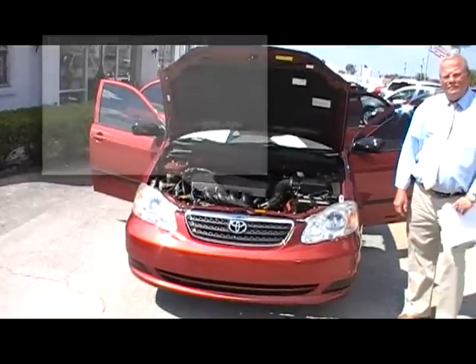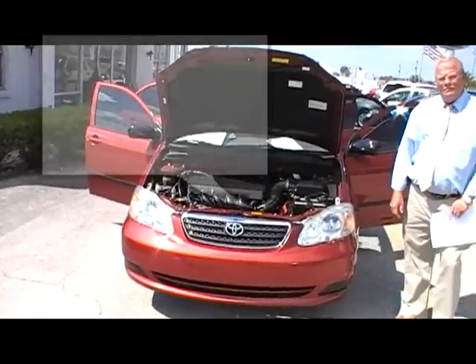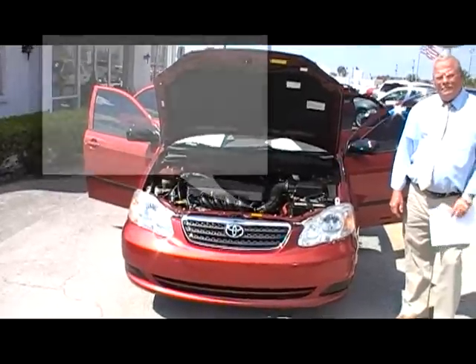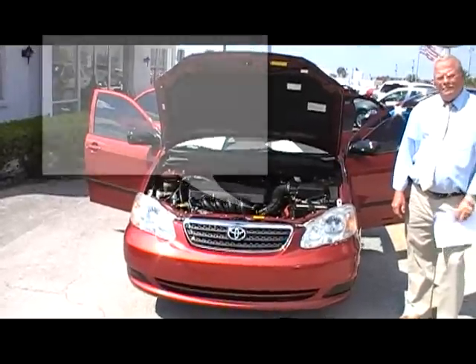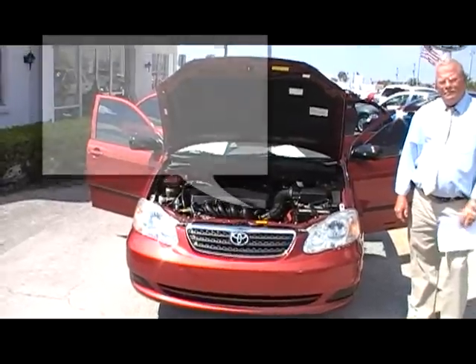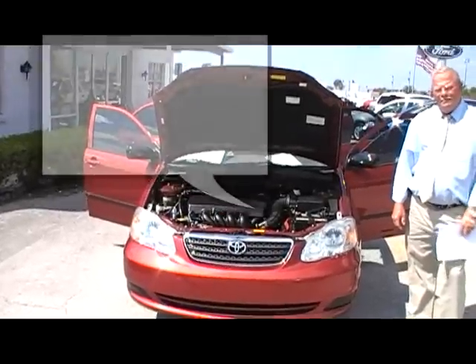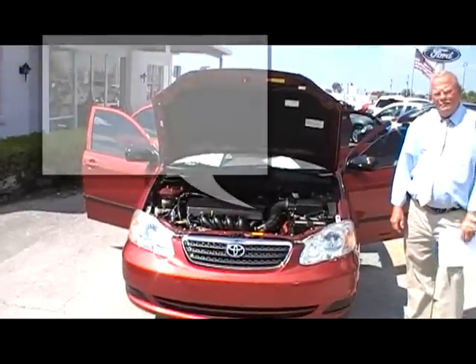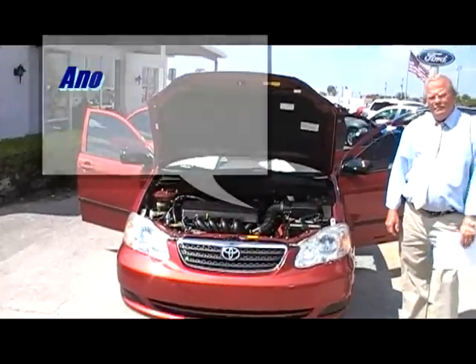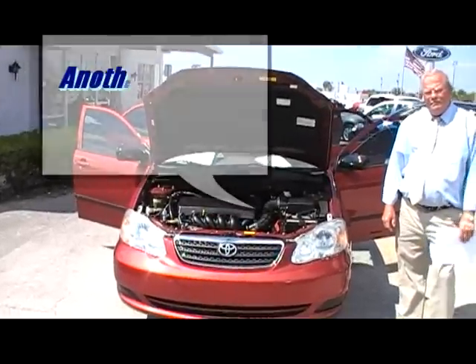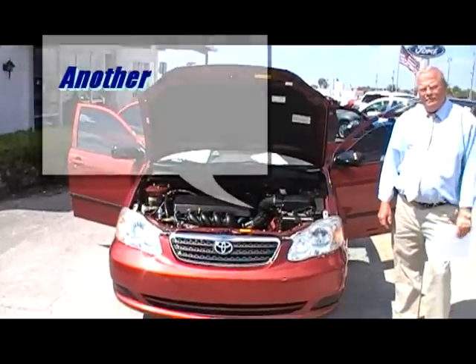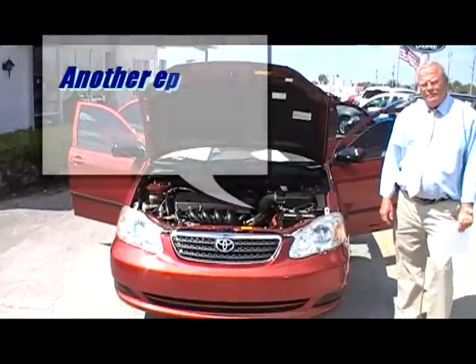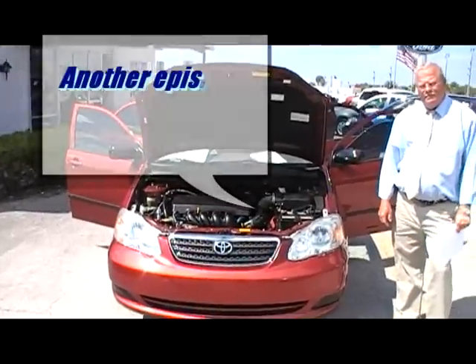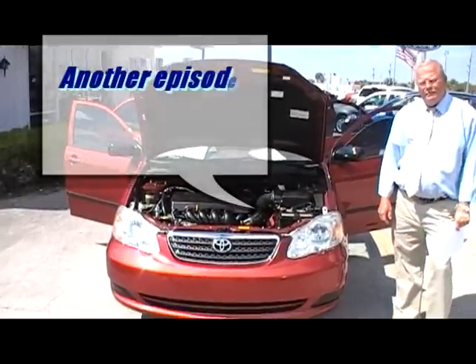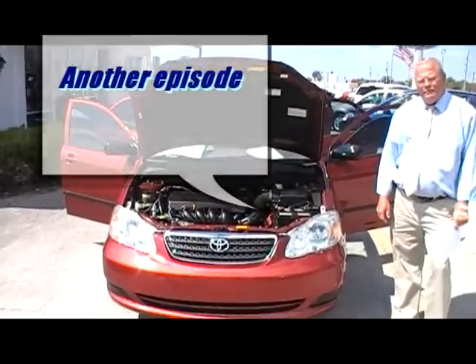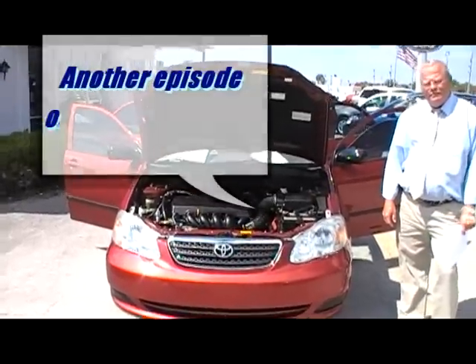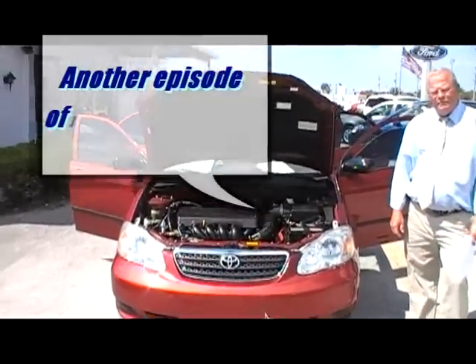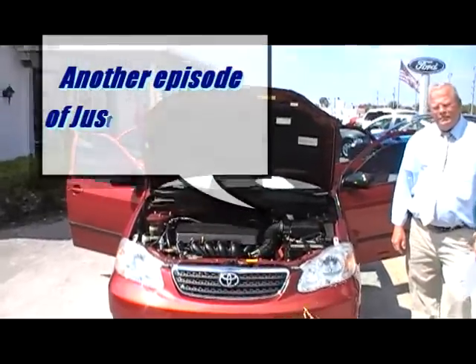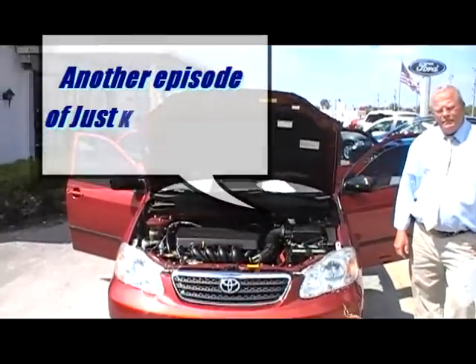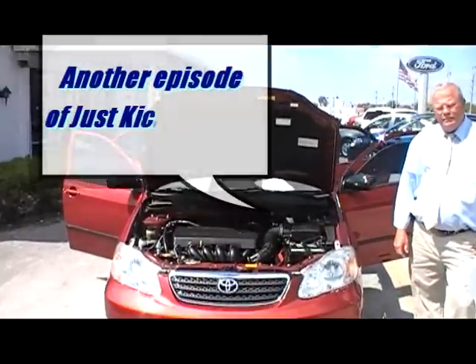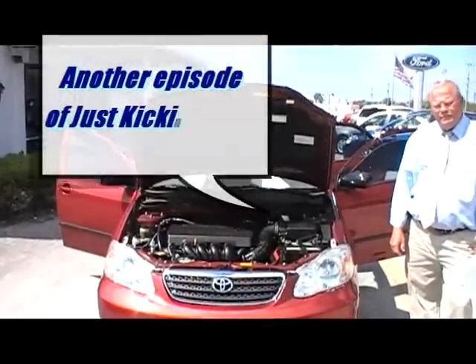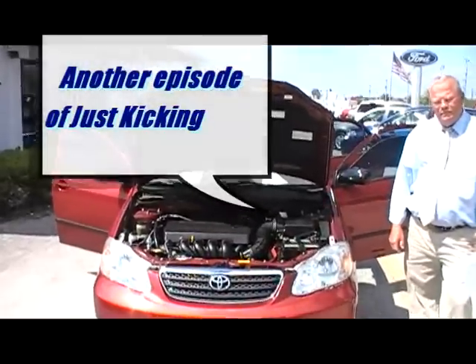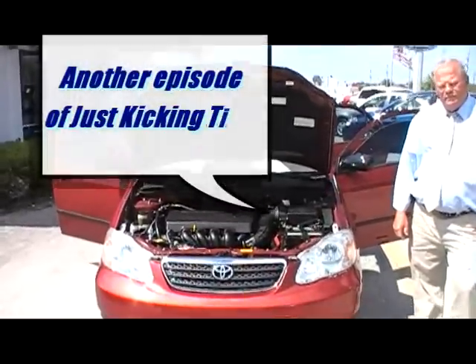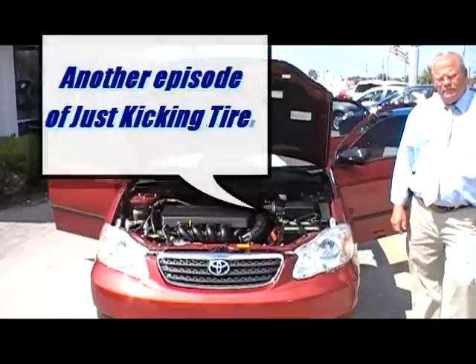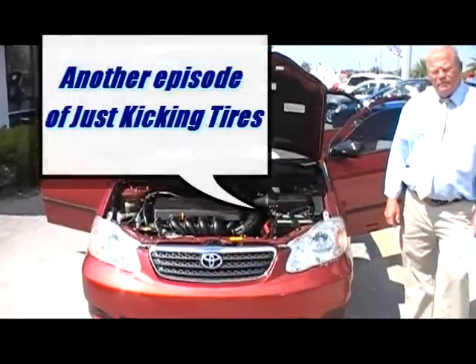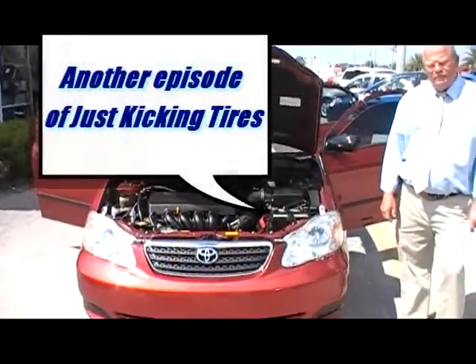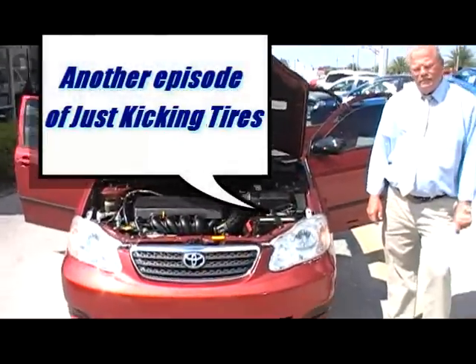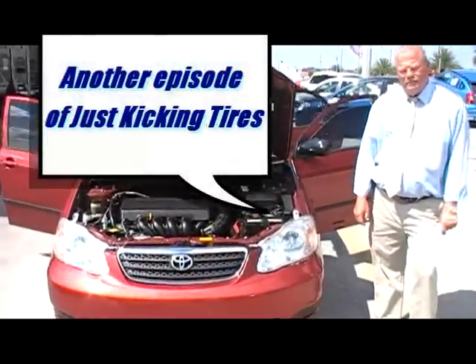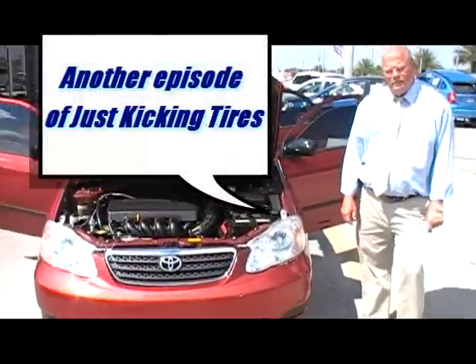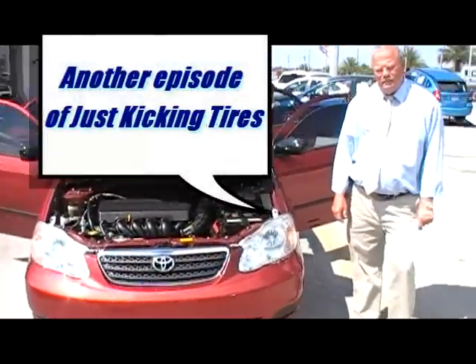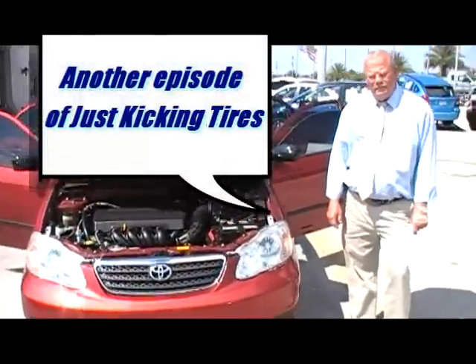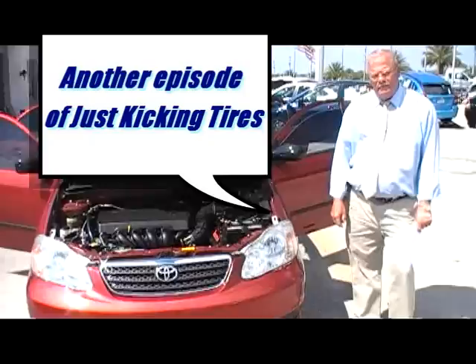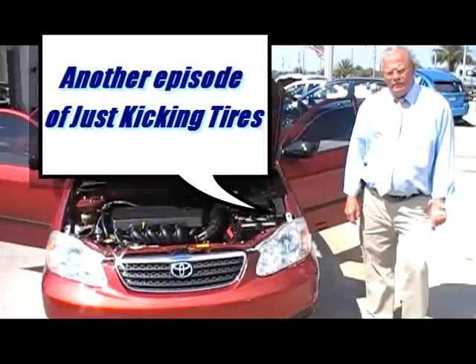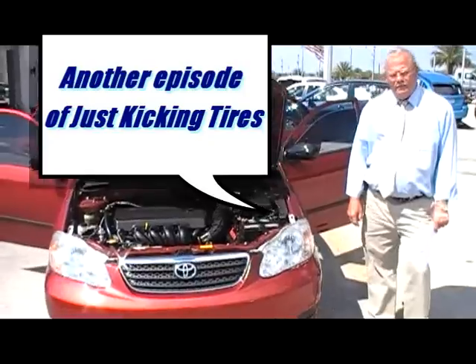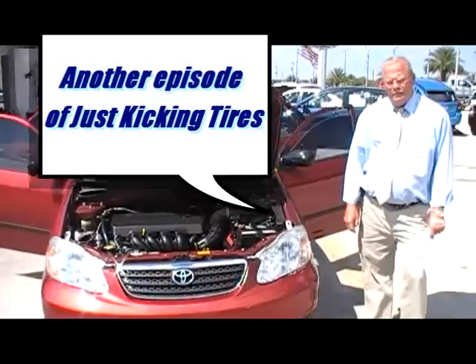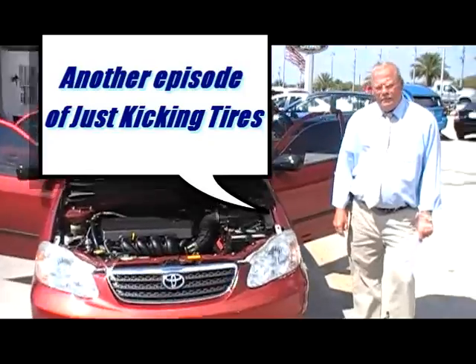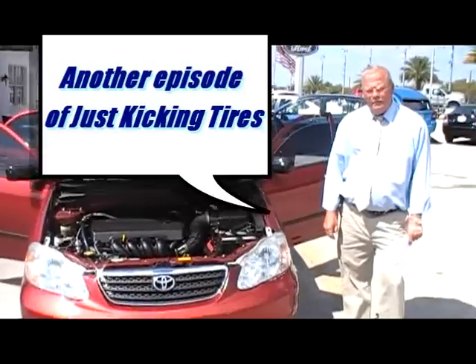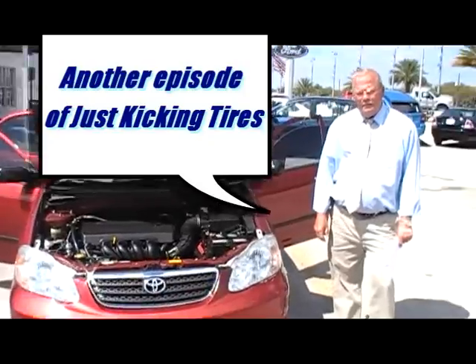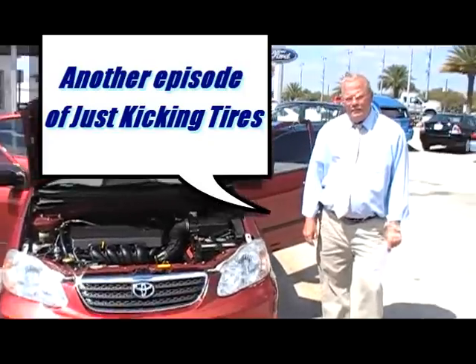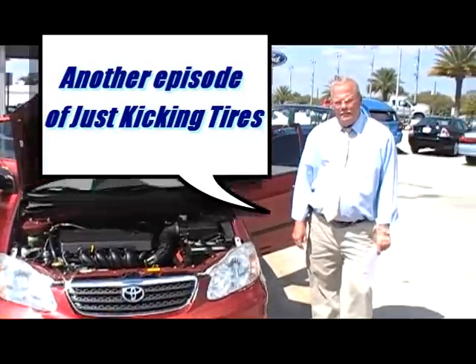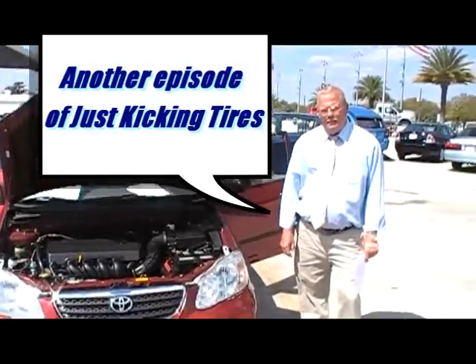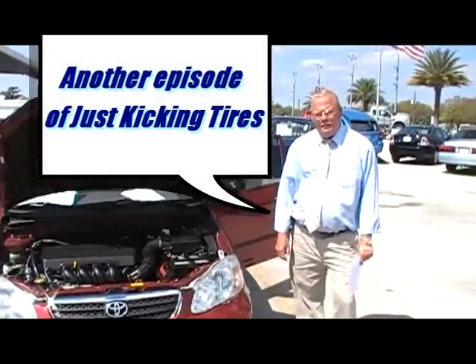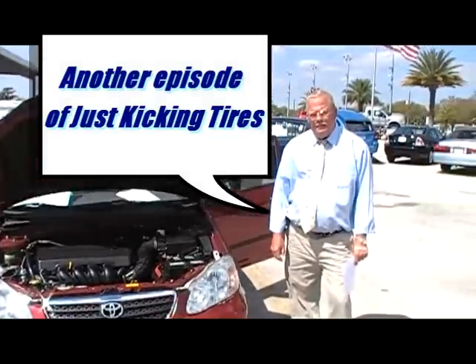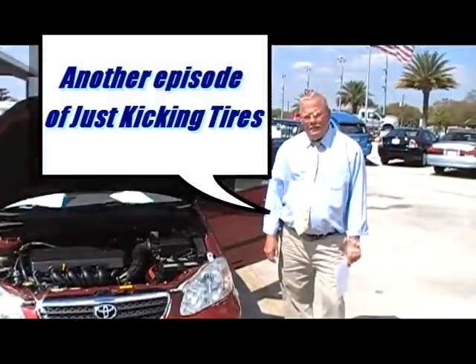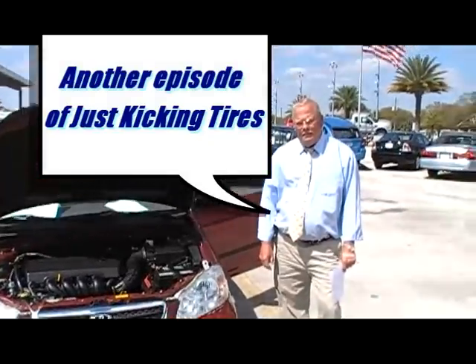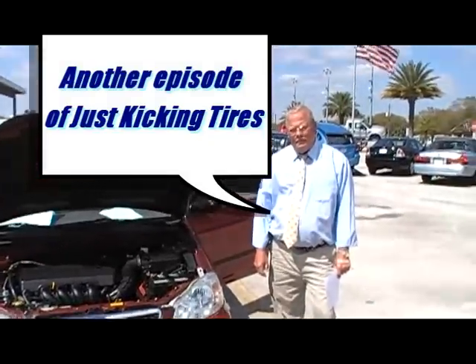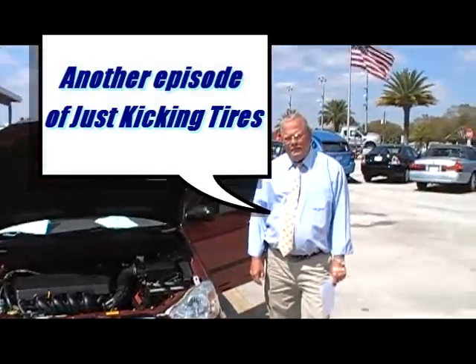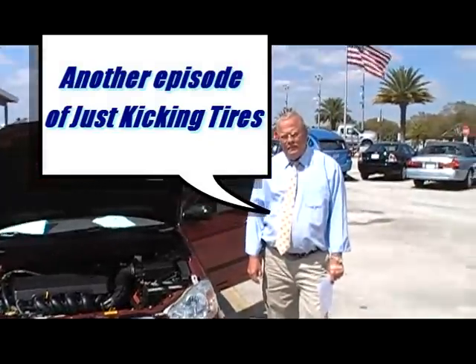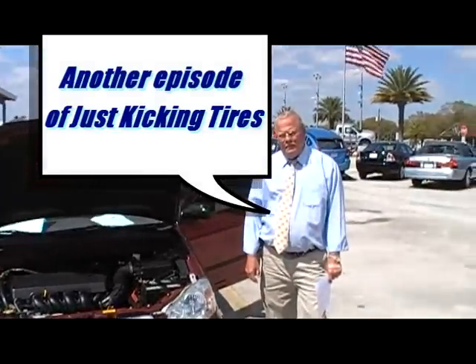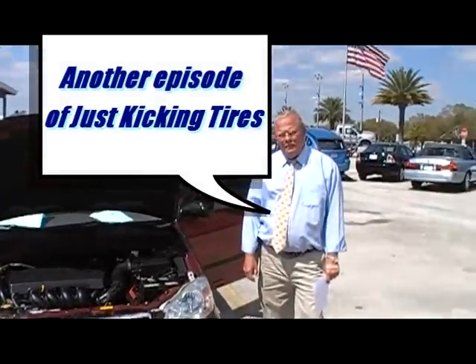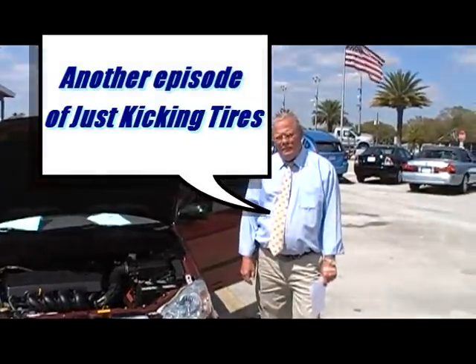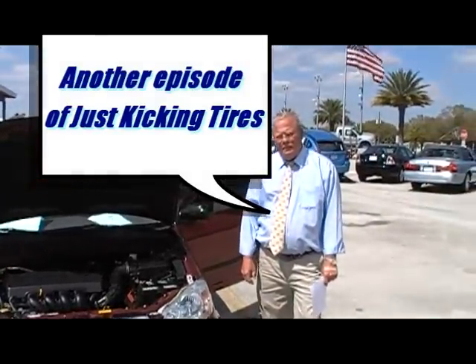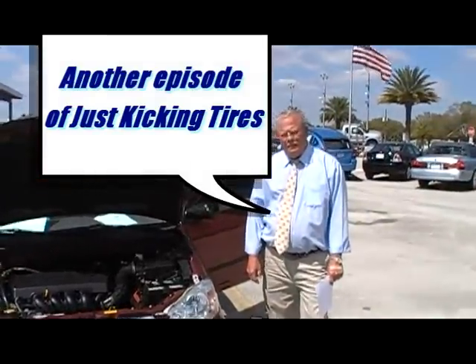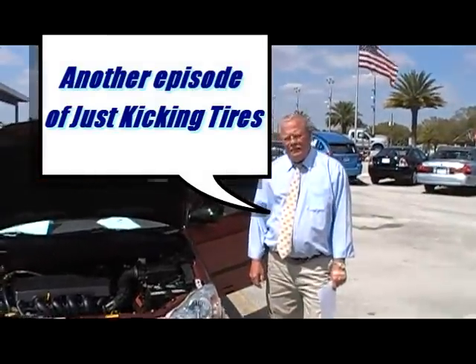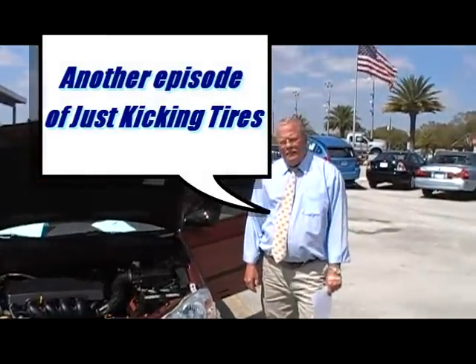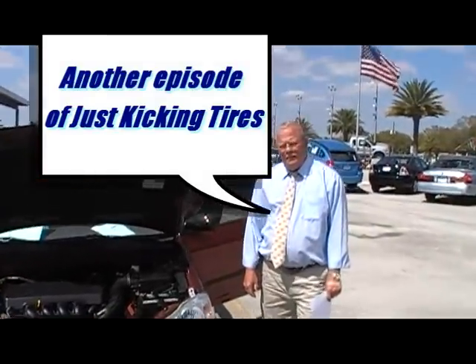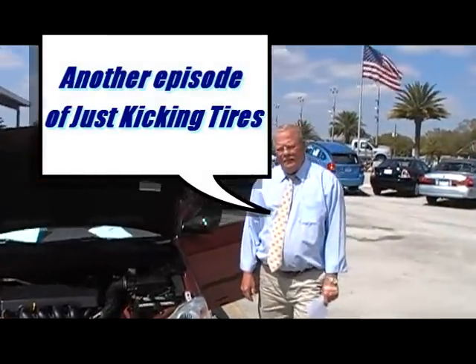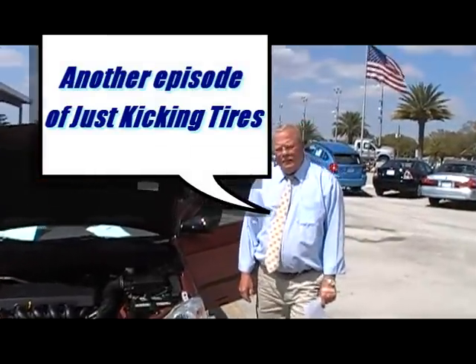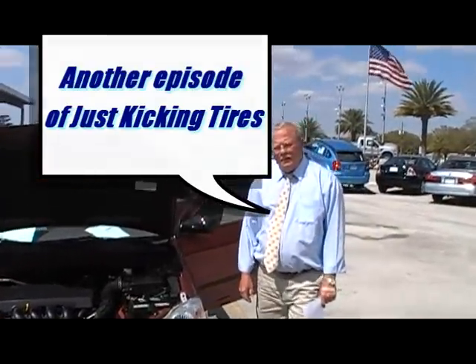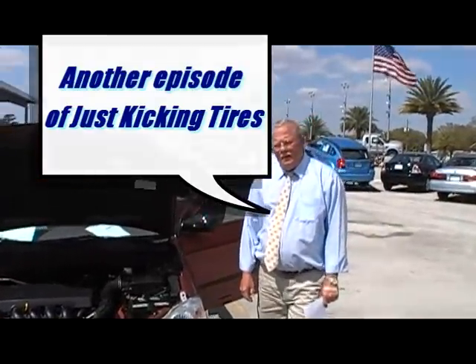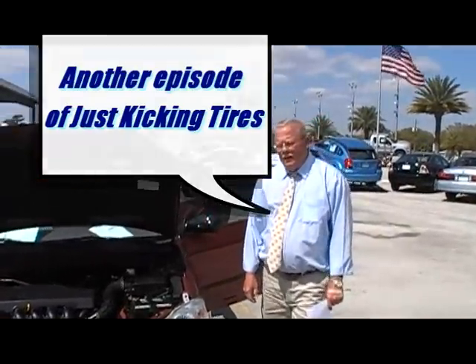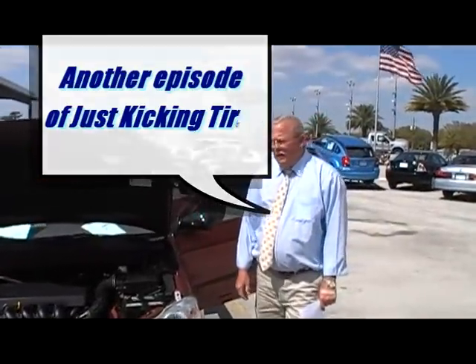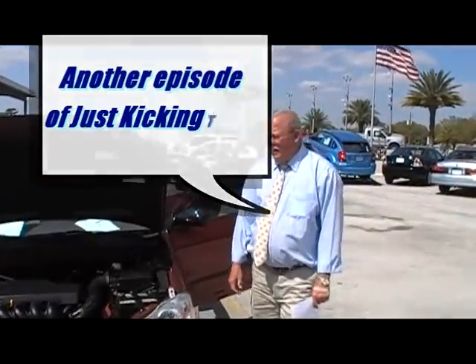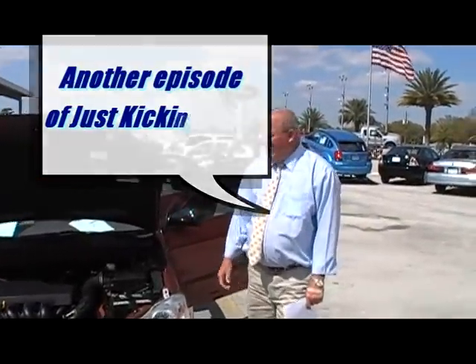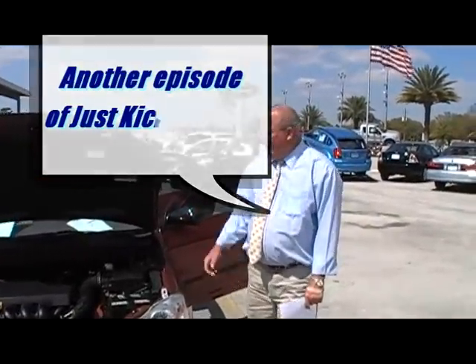Dave Pickett here at Lakeland Auto Mall. I'm the e-commerce director, and we're here with Bob Williams. Bob, what do you got to show us today?